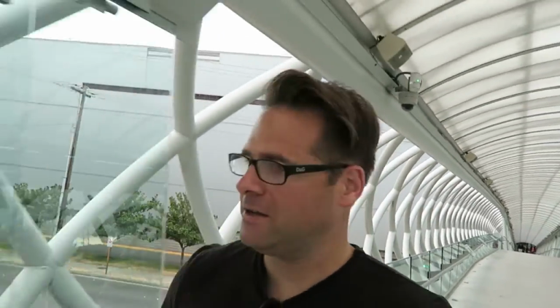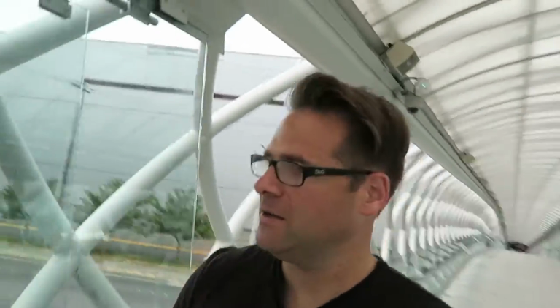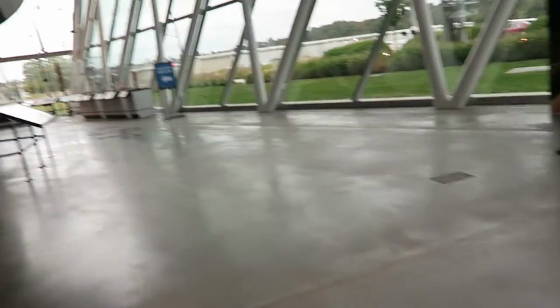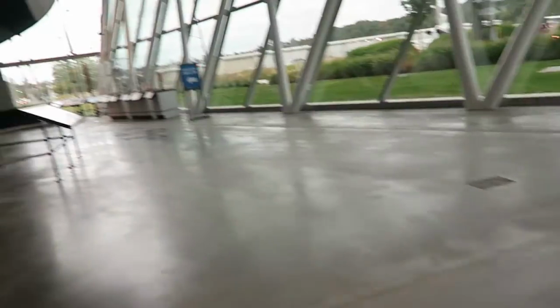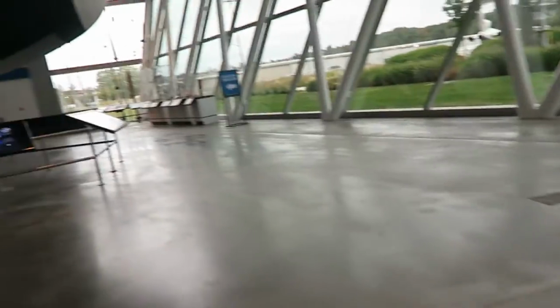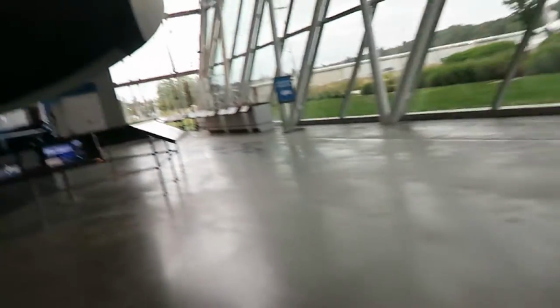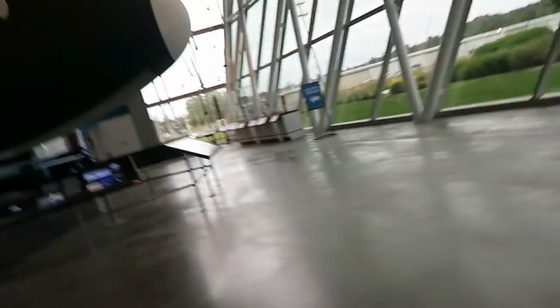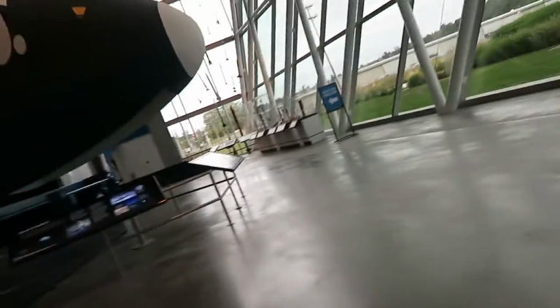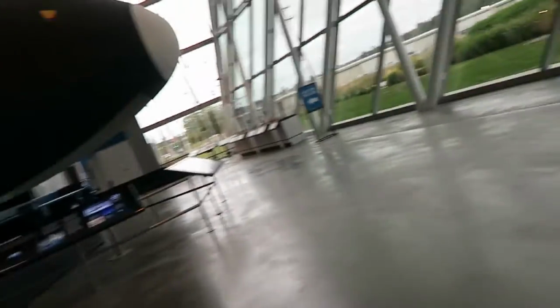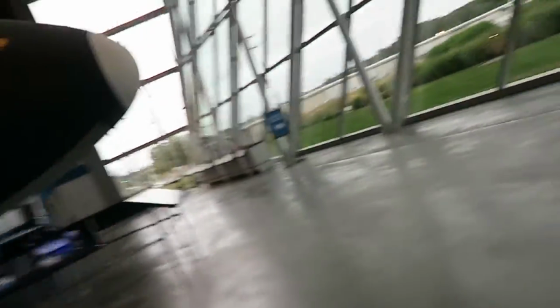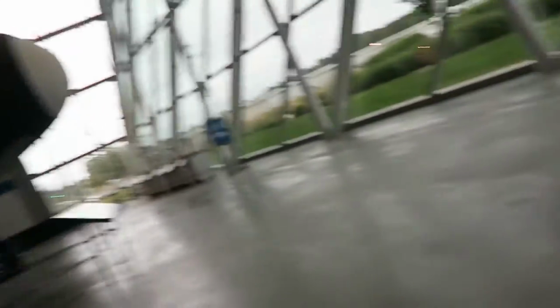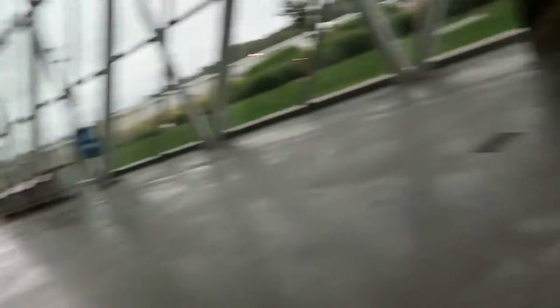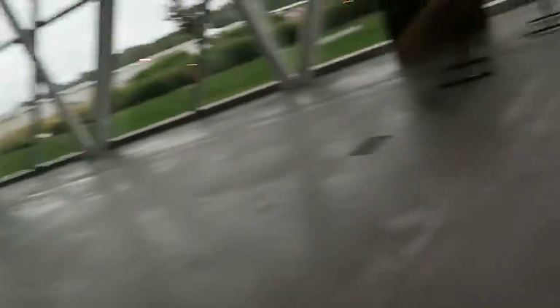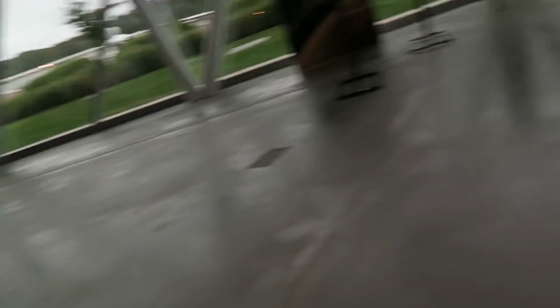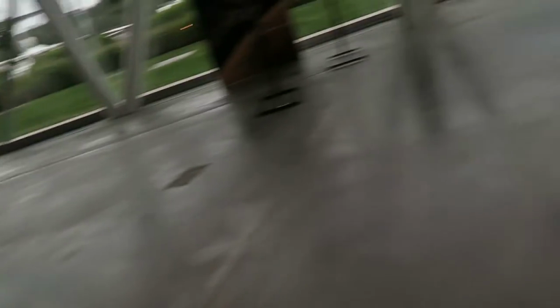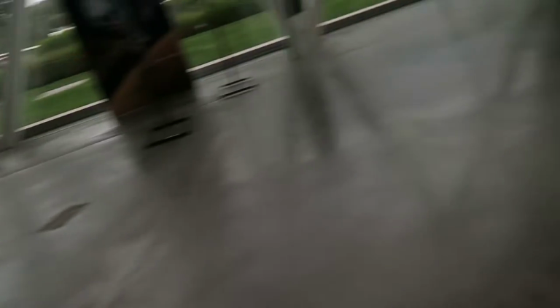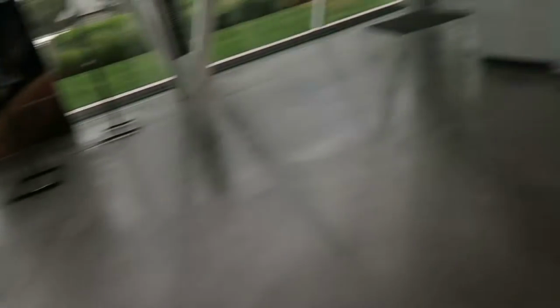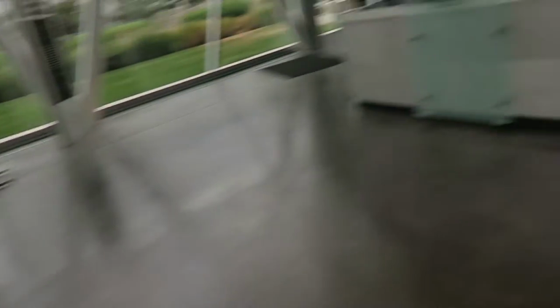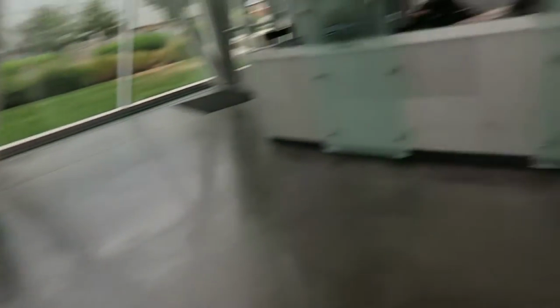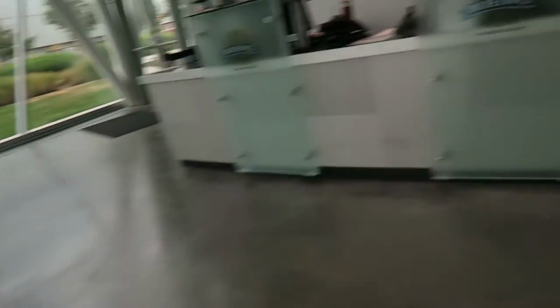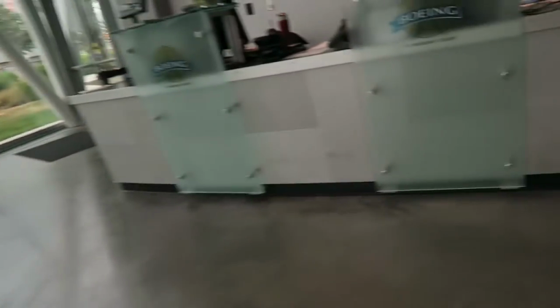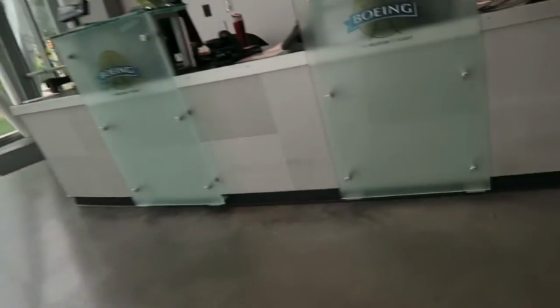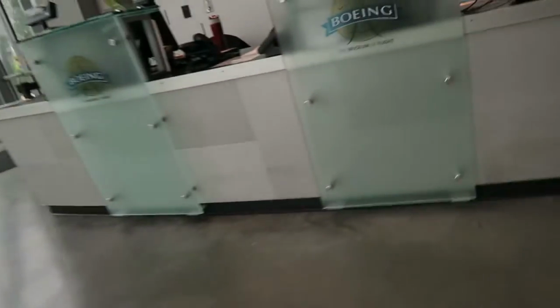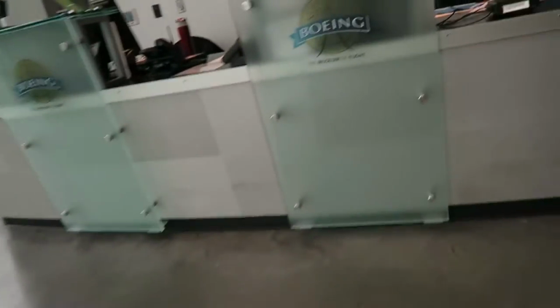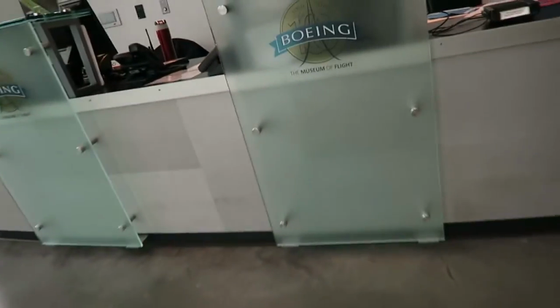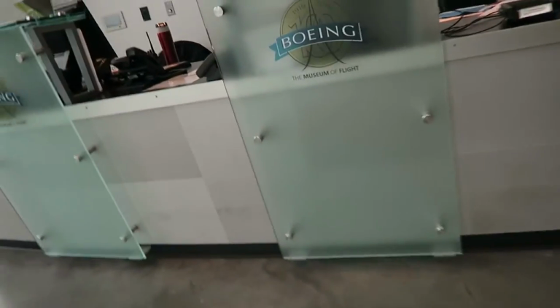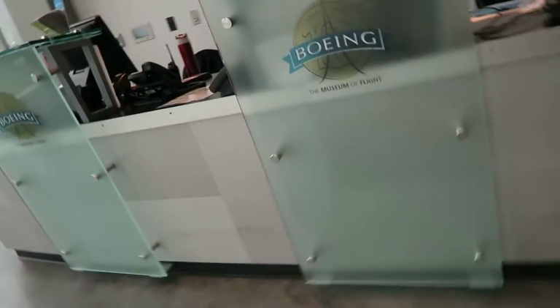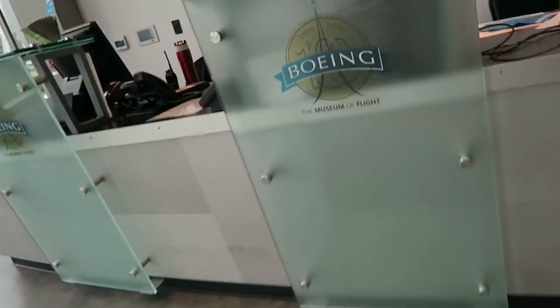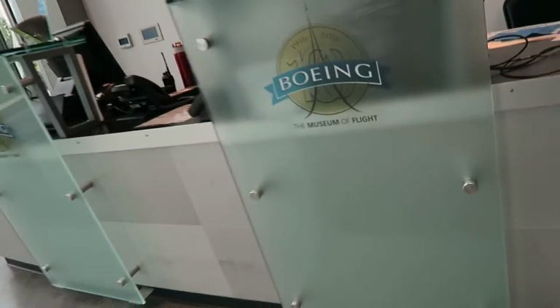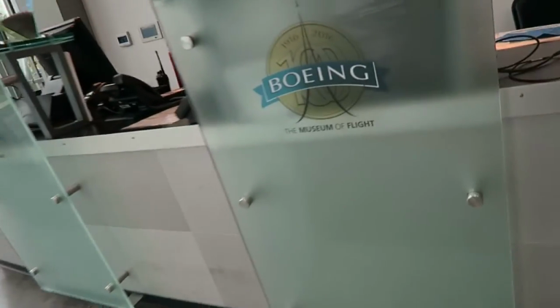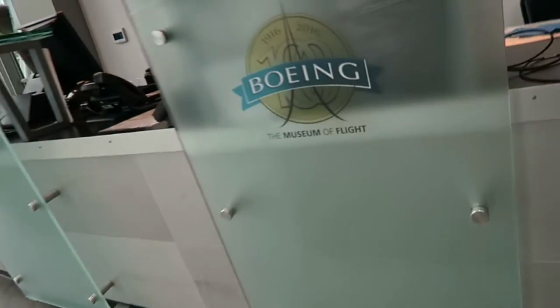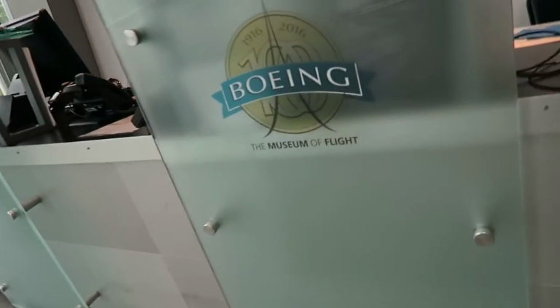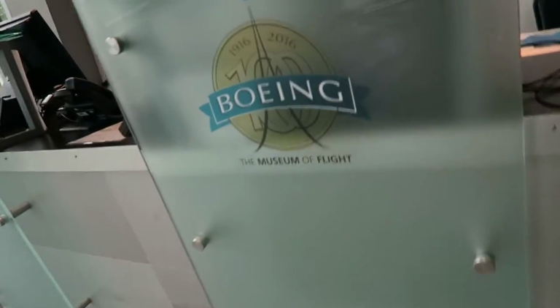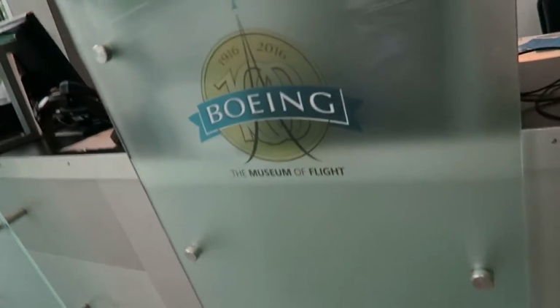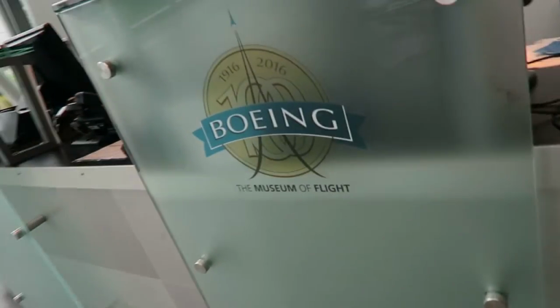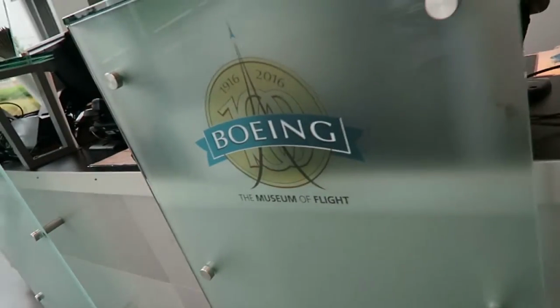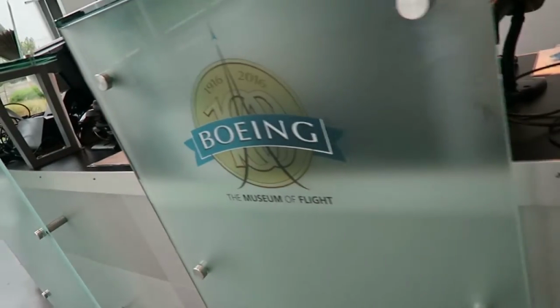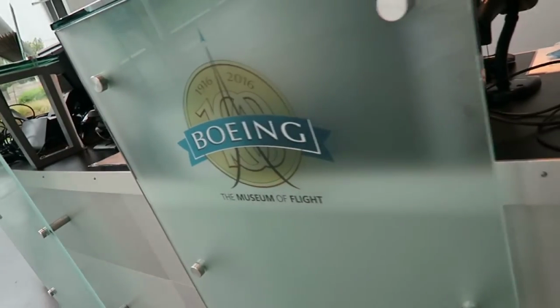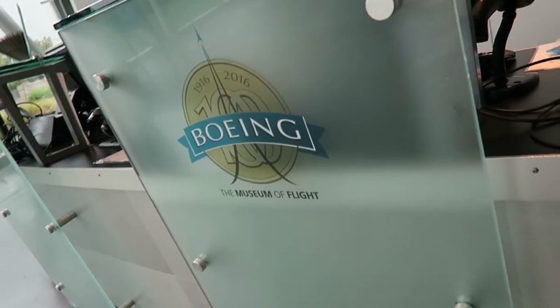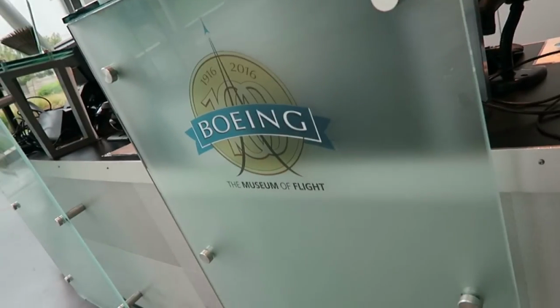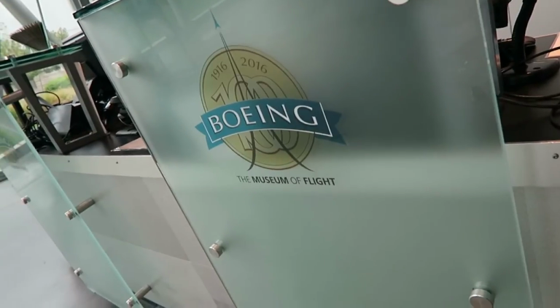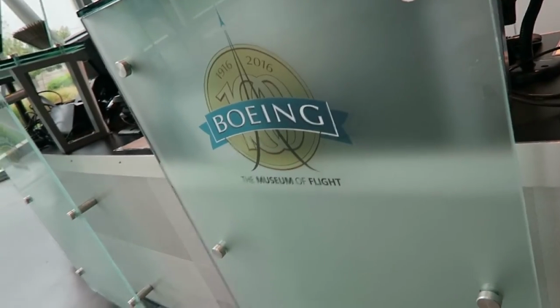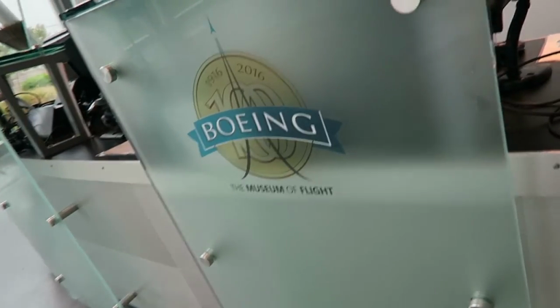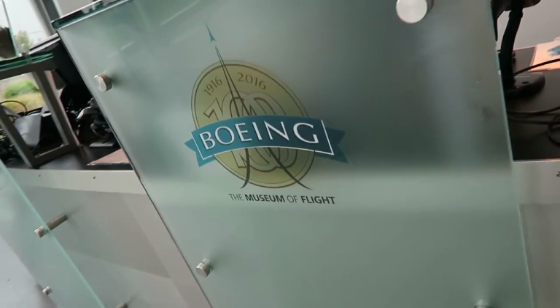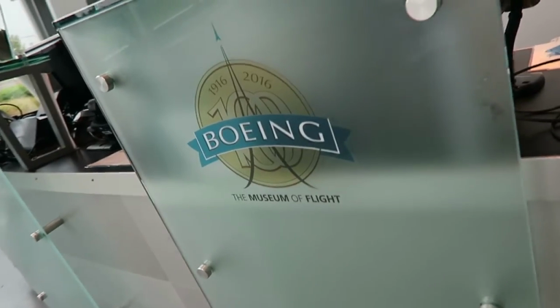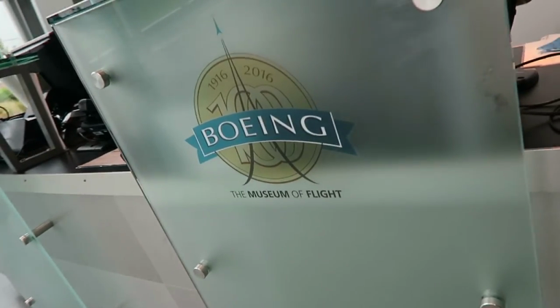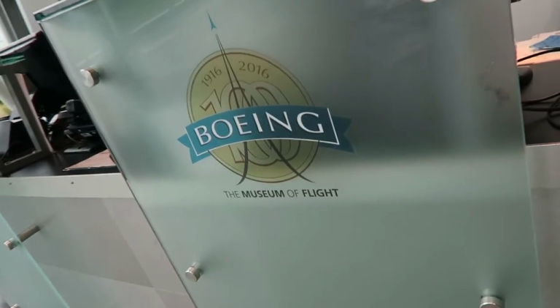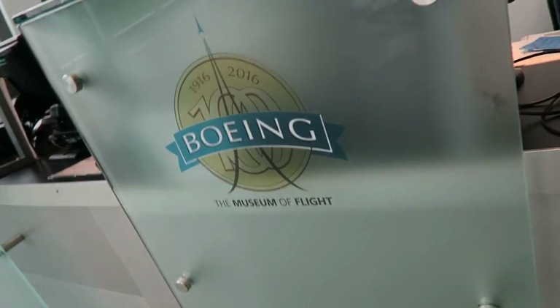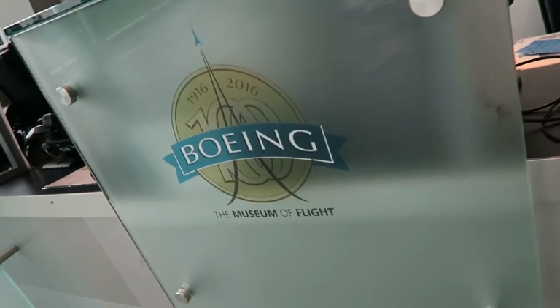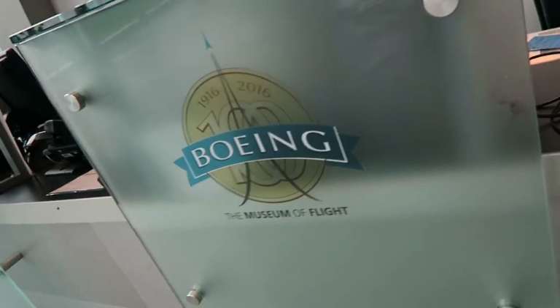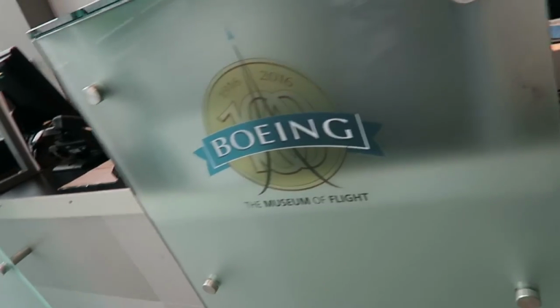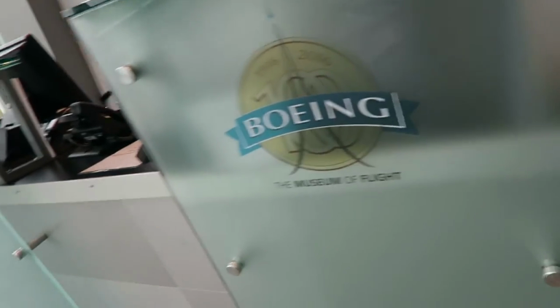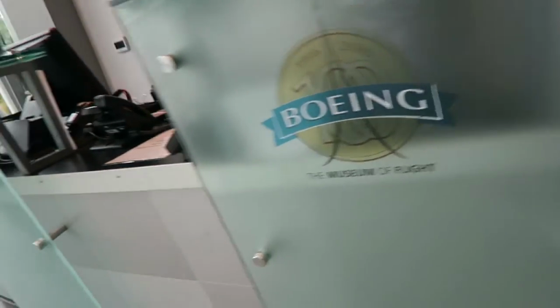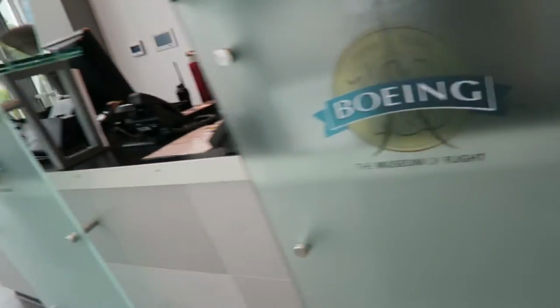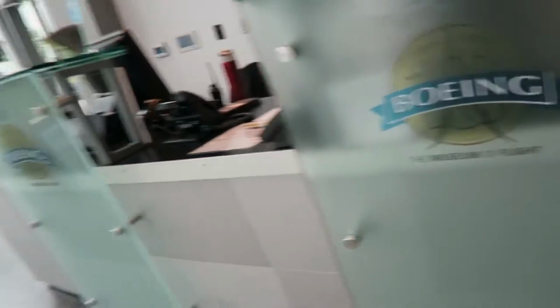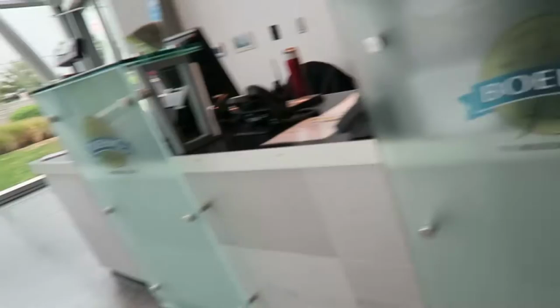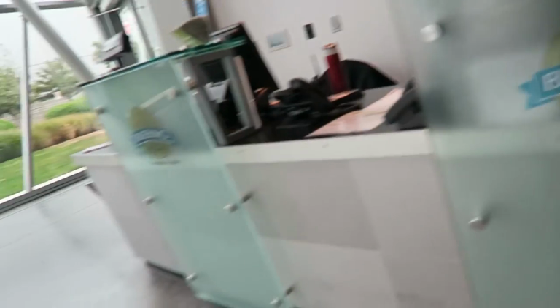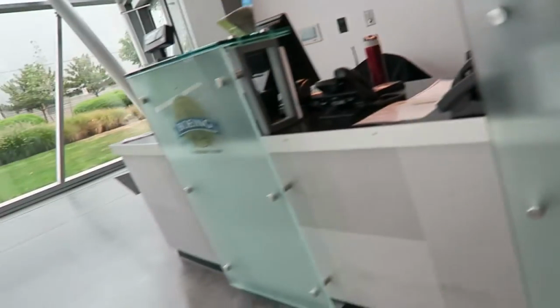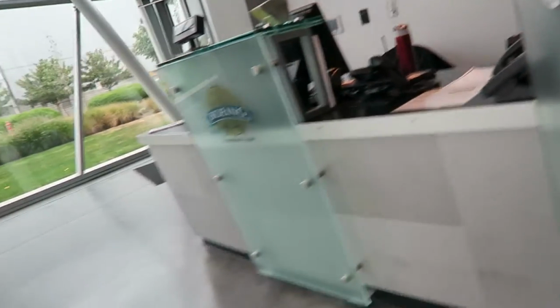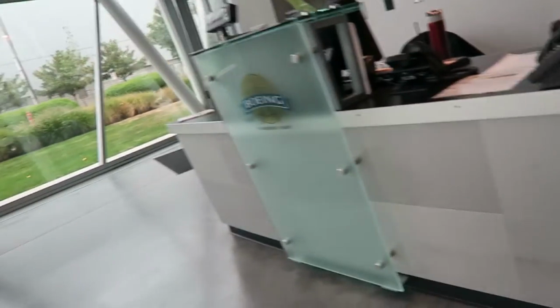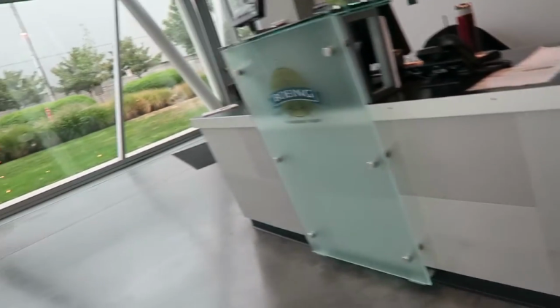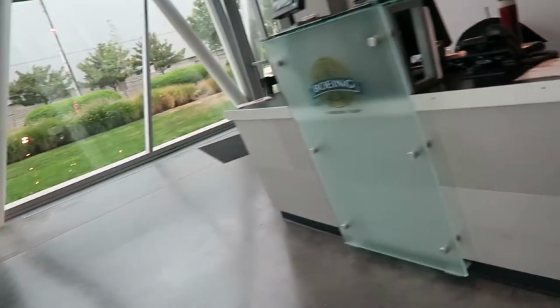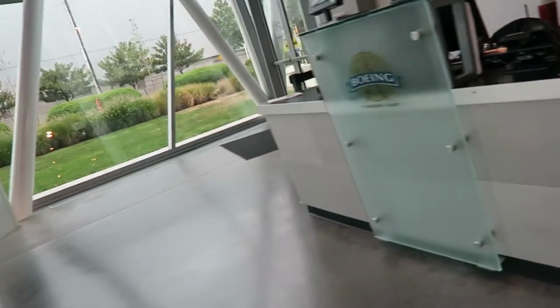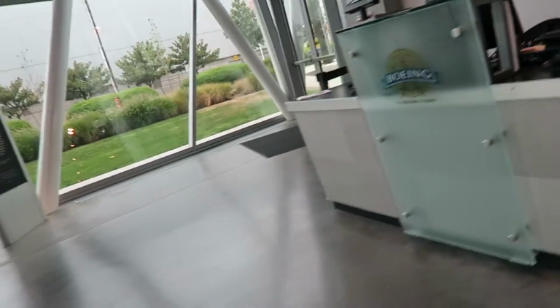We just got the new F18 Hornet just a few days ago. I saw that on Twitter, man. I'm excited. Yeah, it's beautiful. Nice.